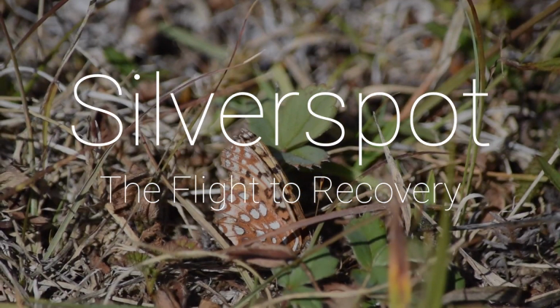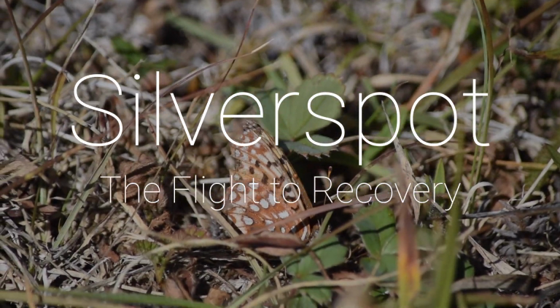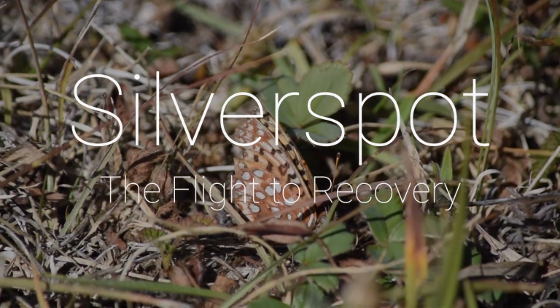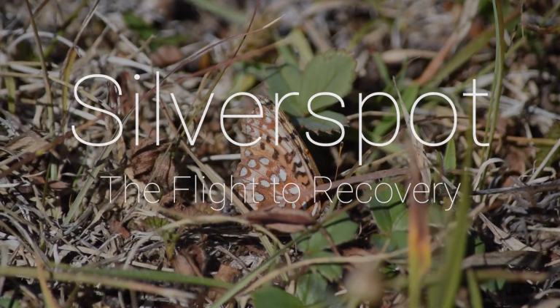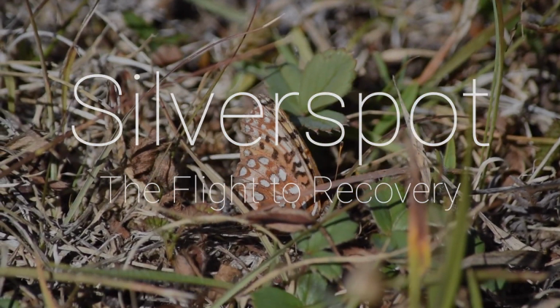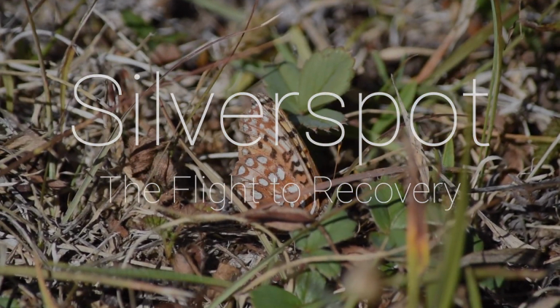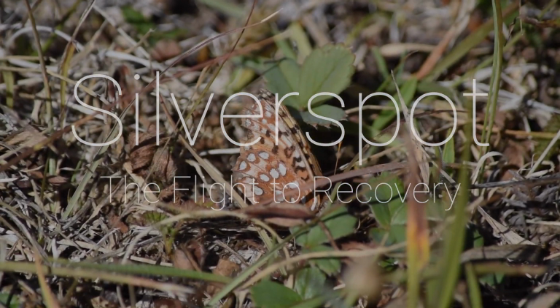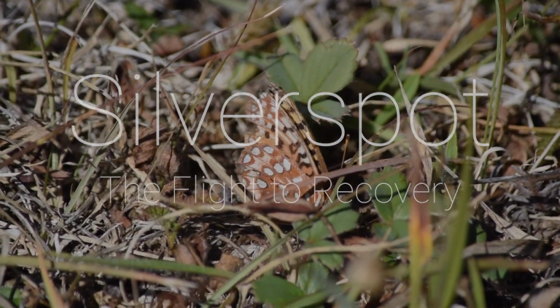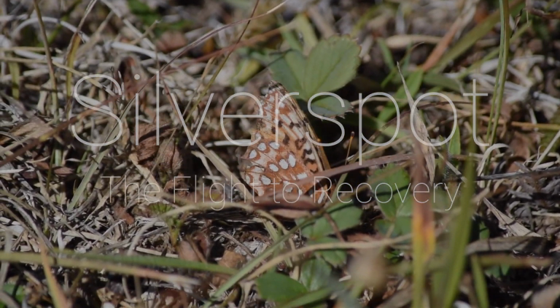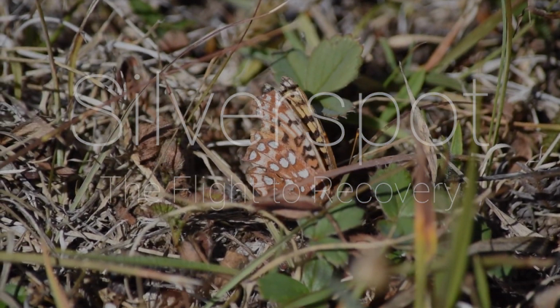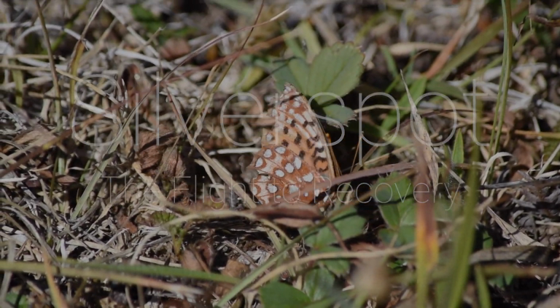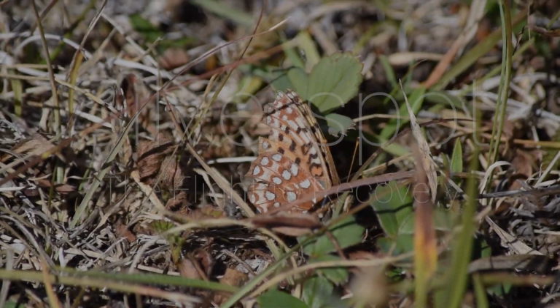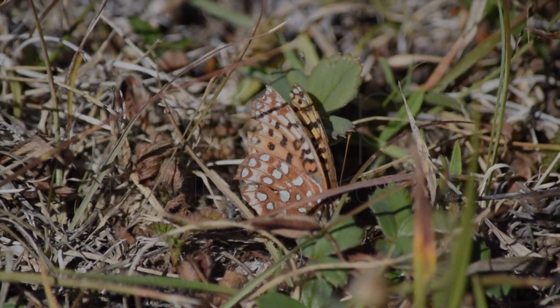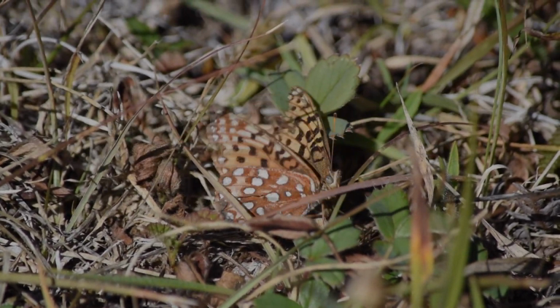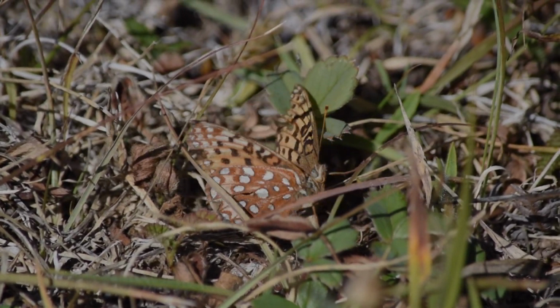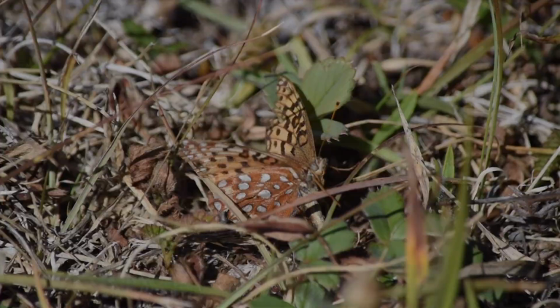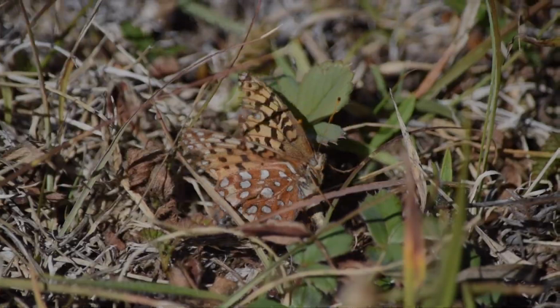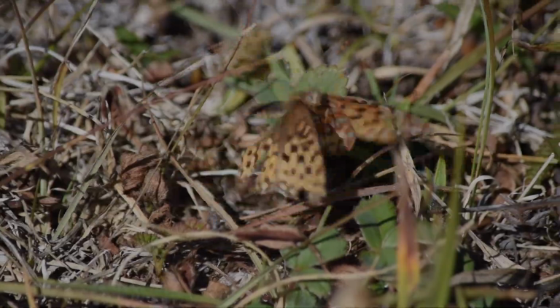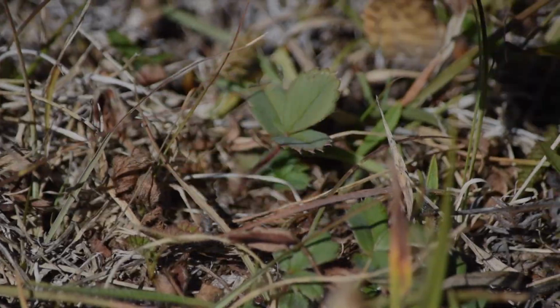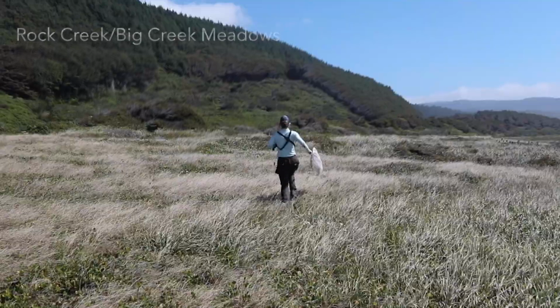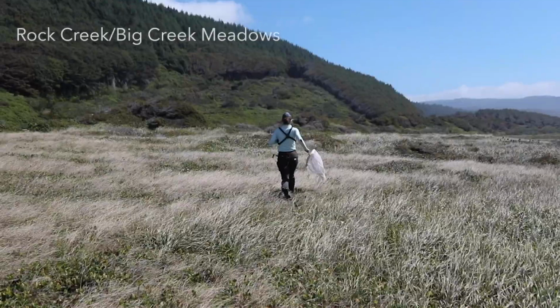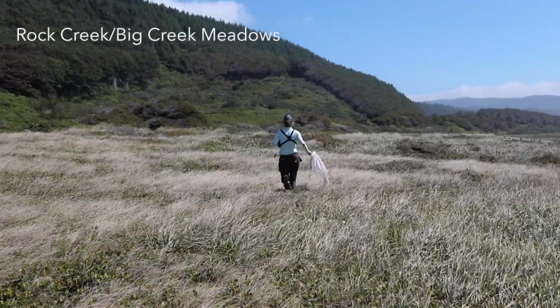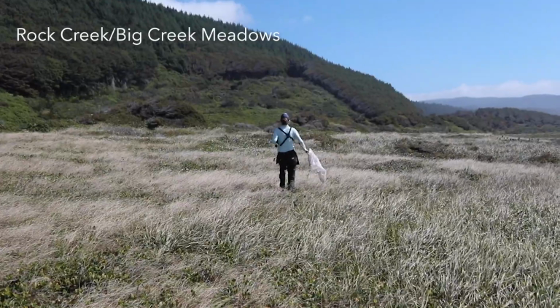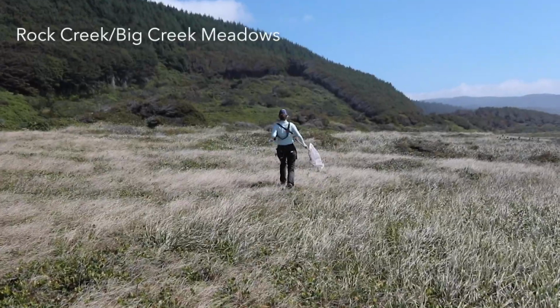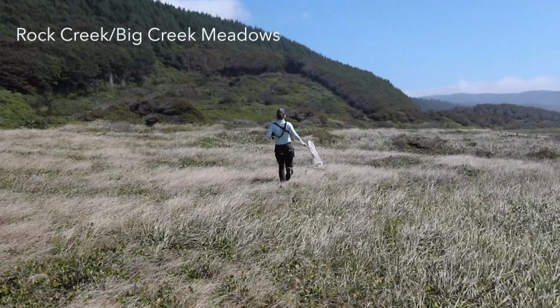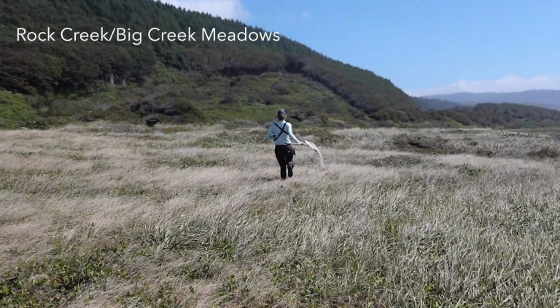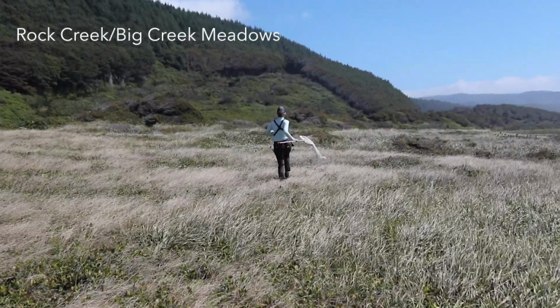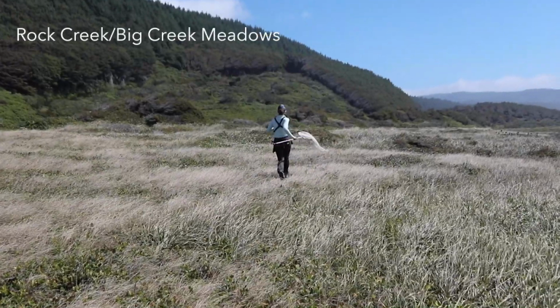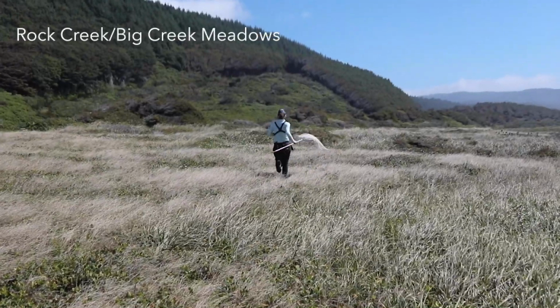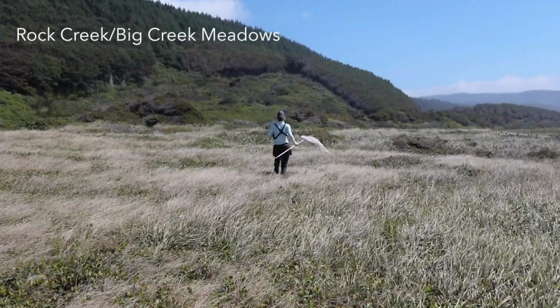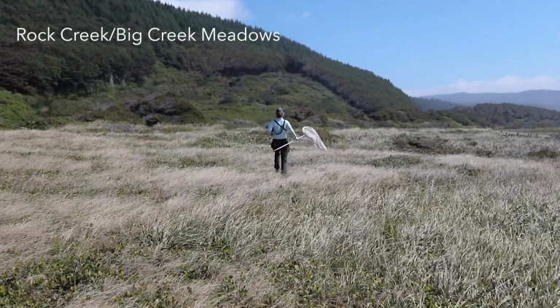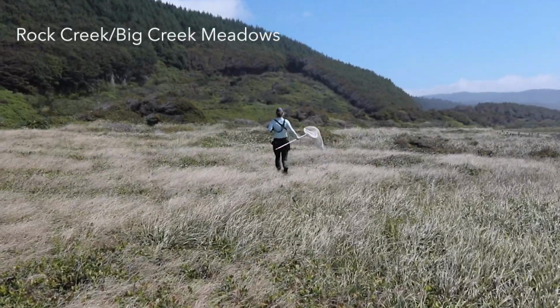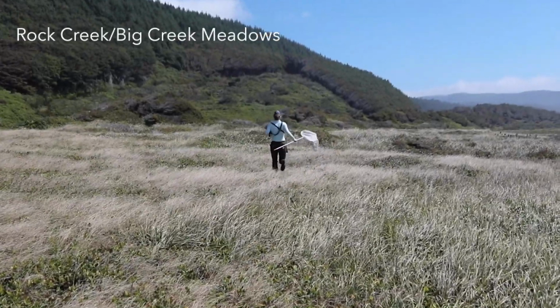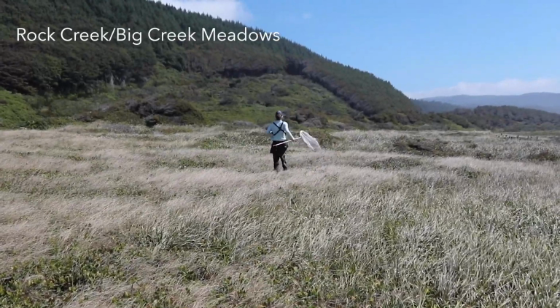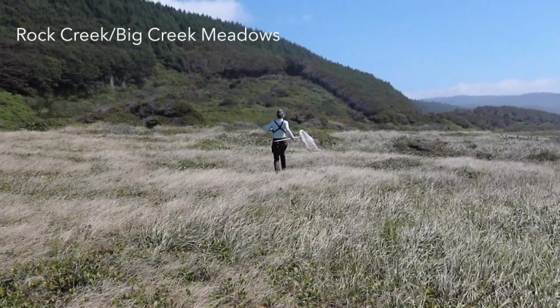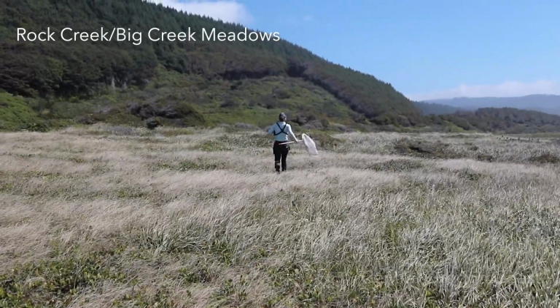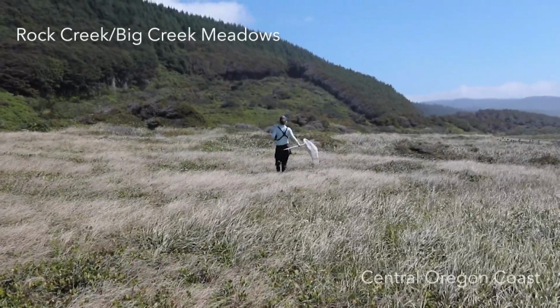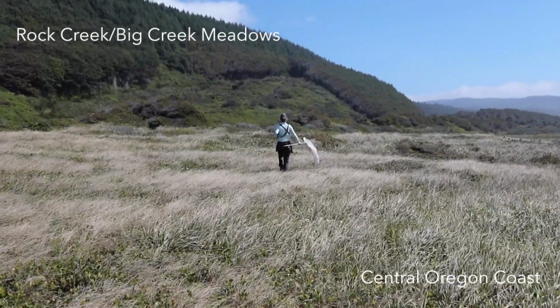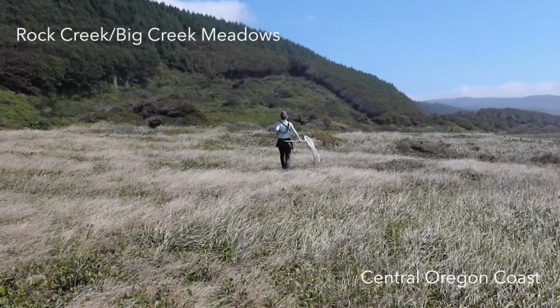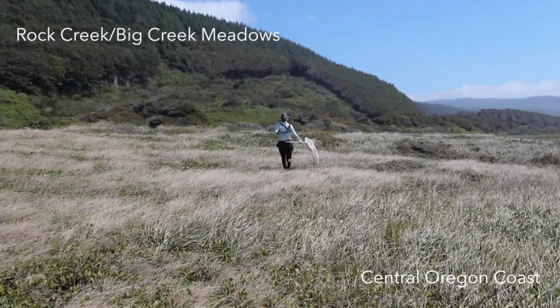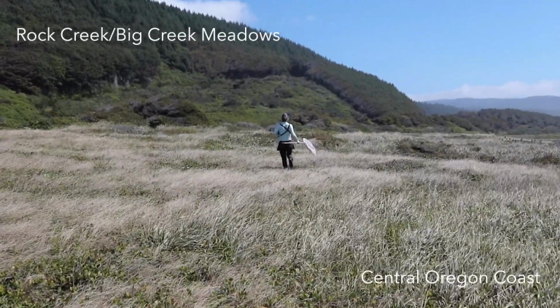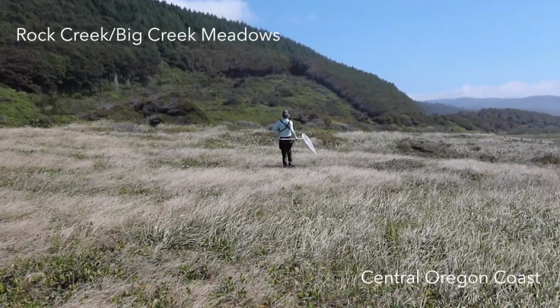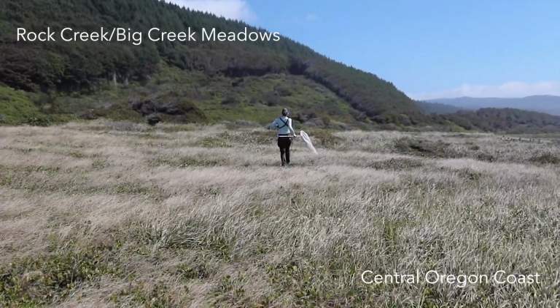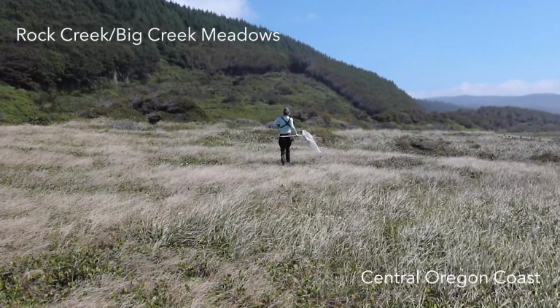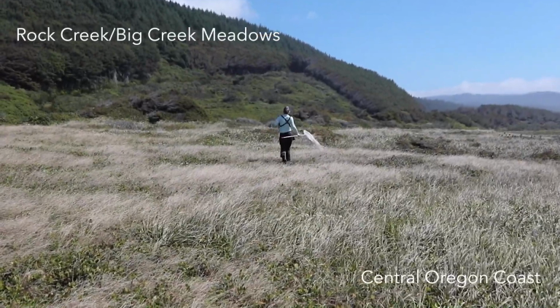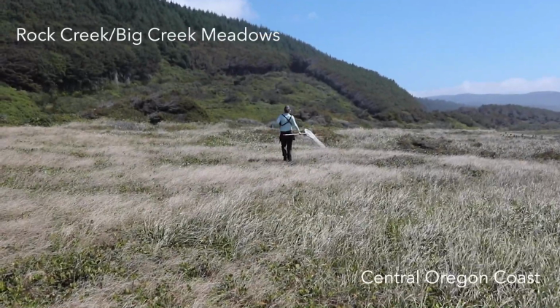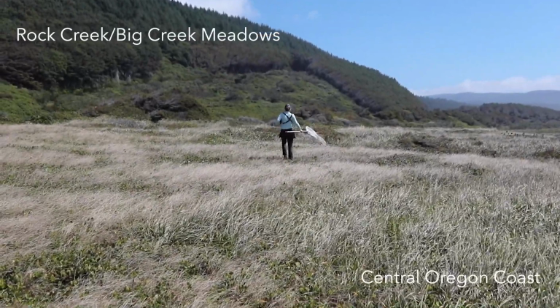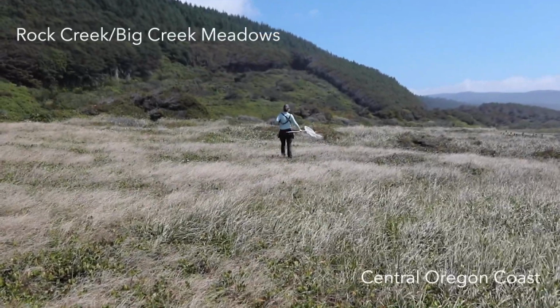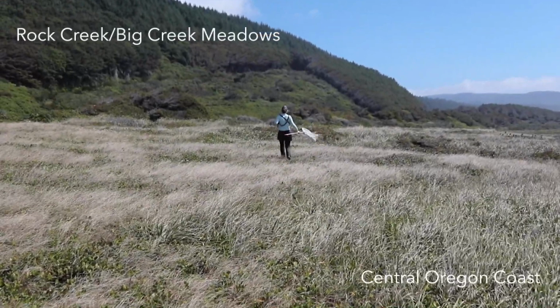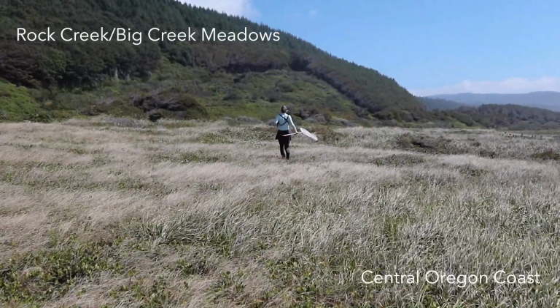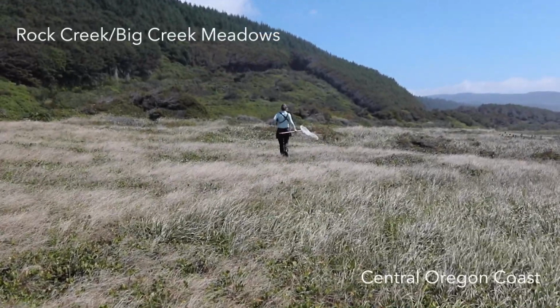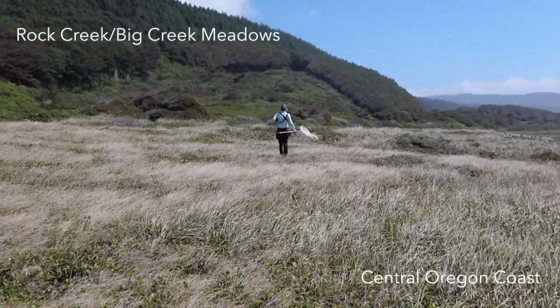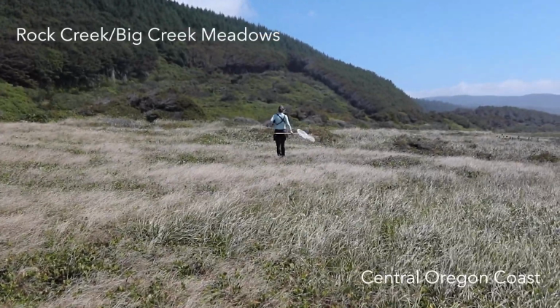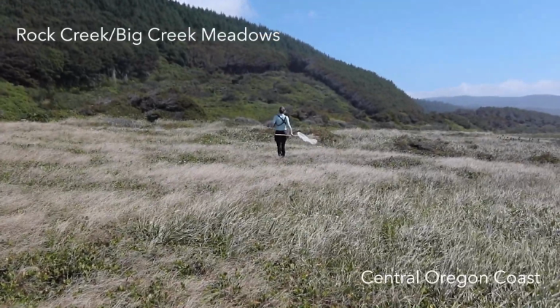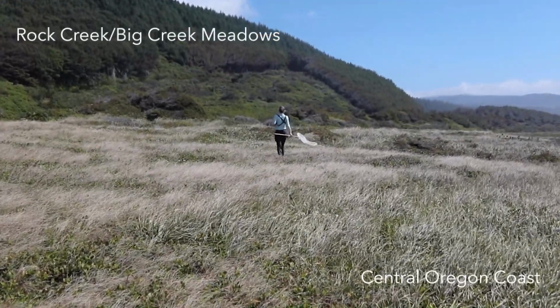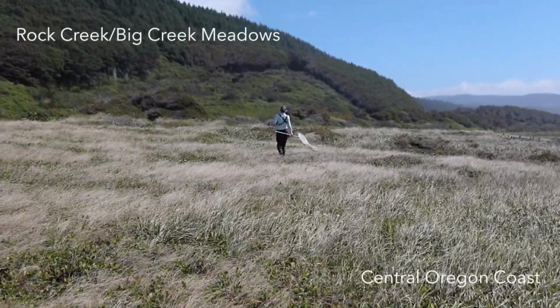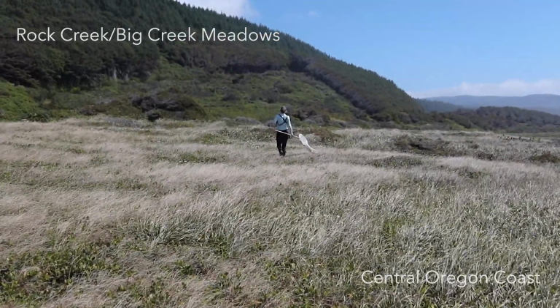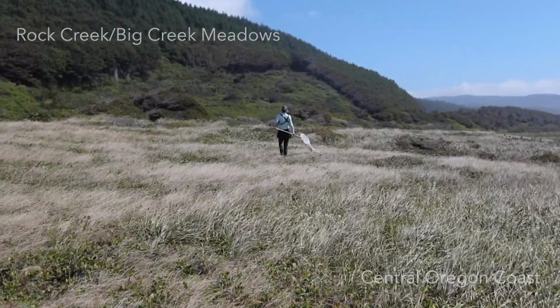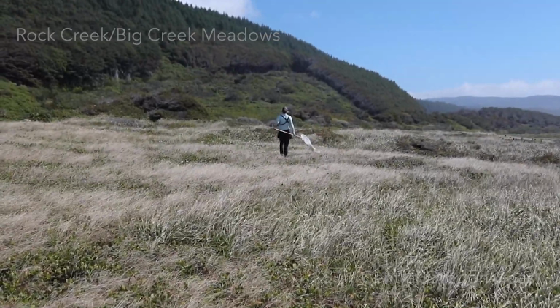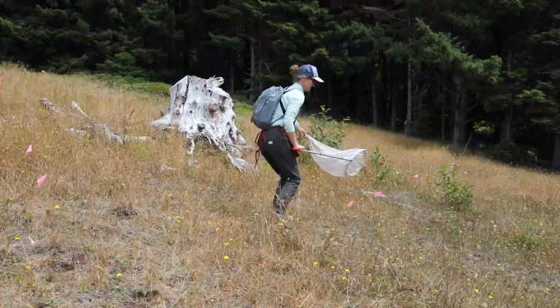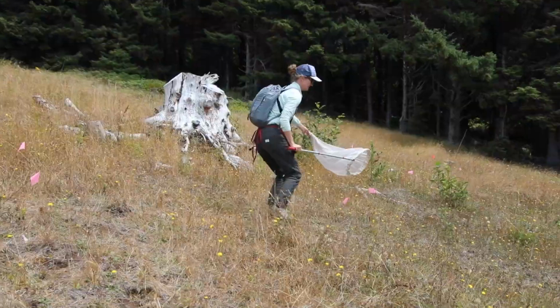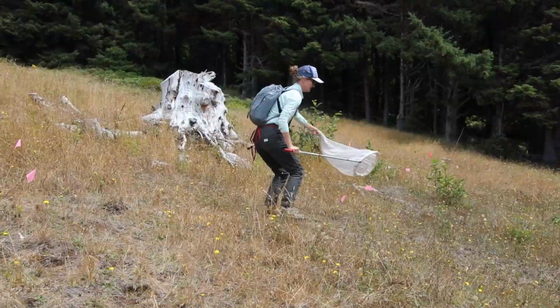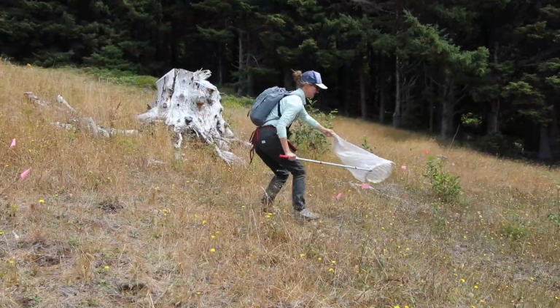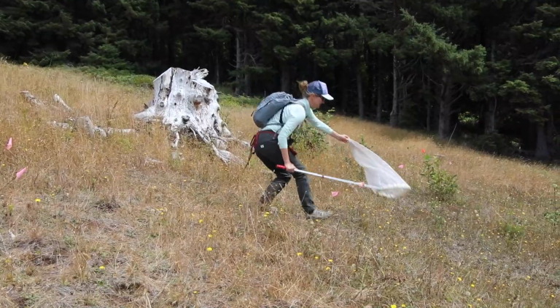Oh, there's a butterfly! Oh, there it is!